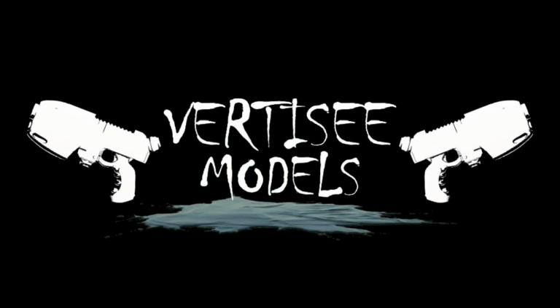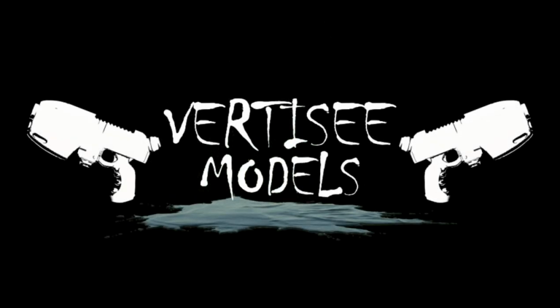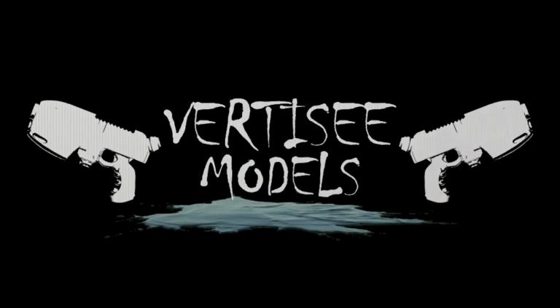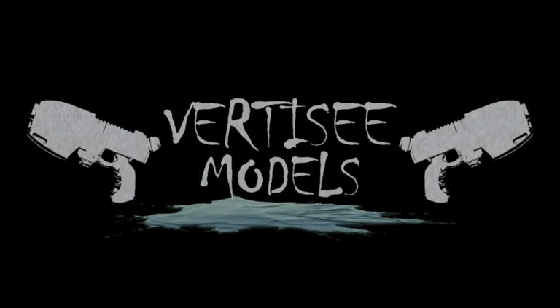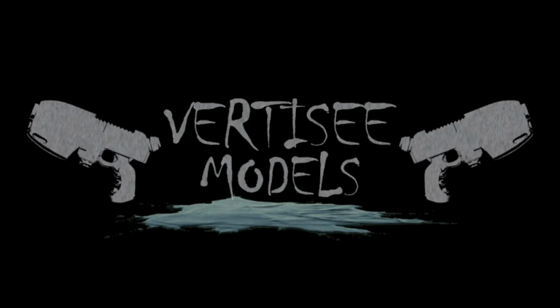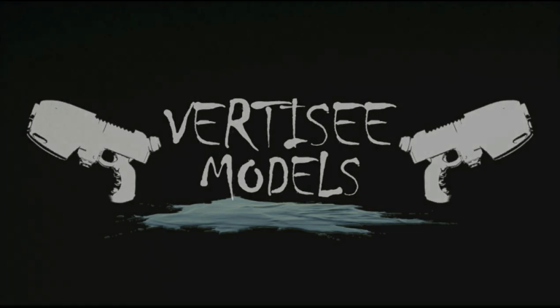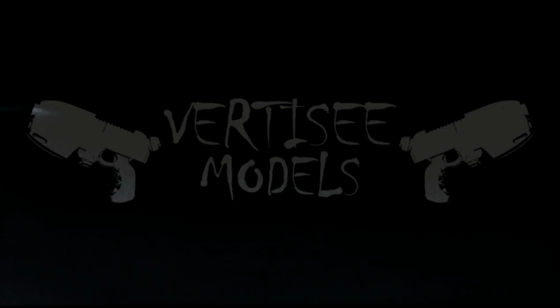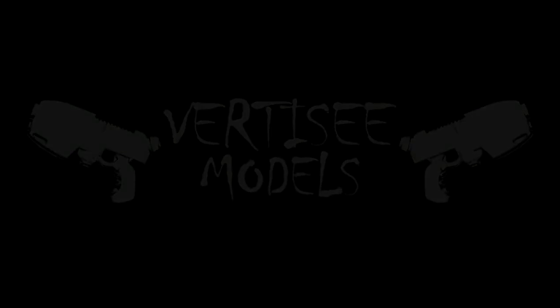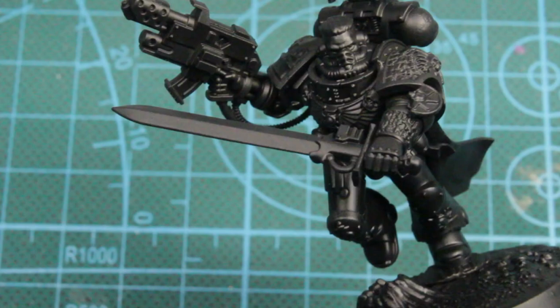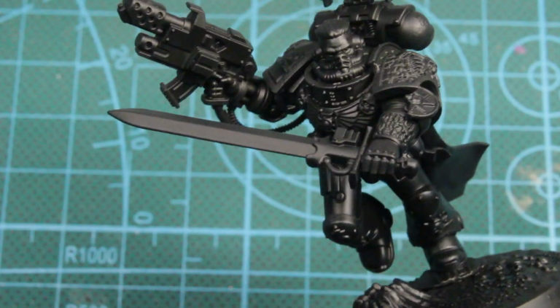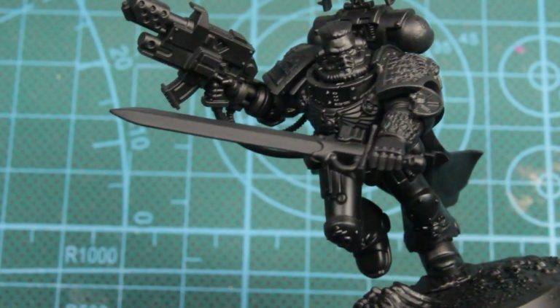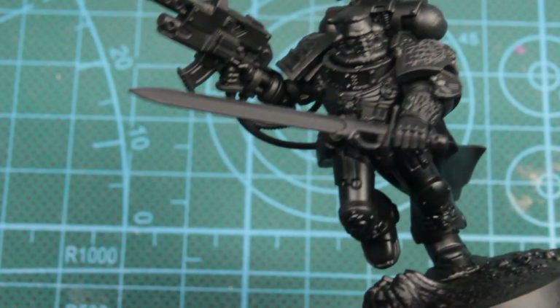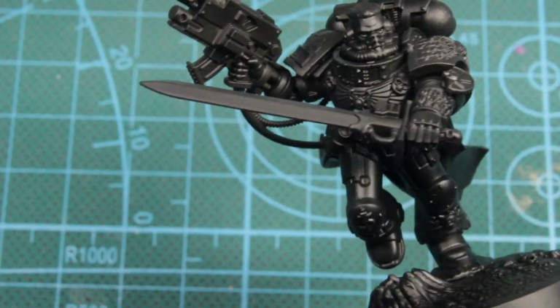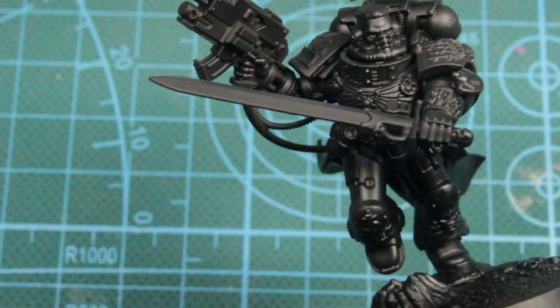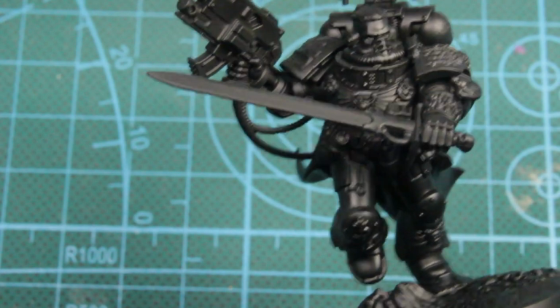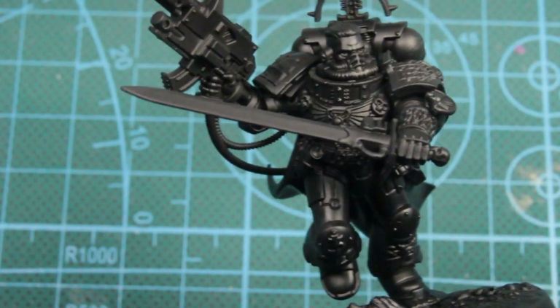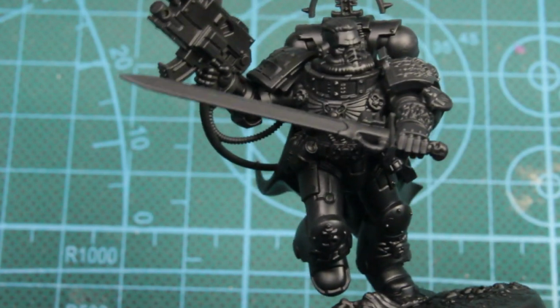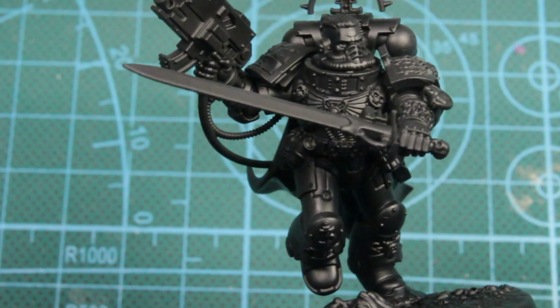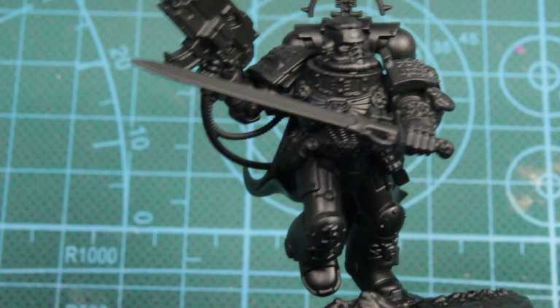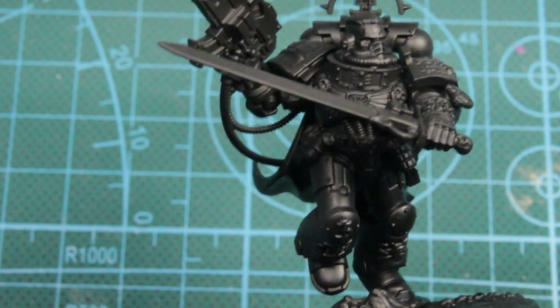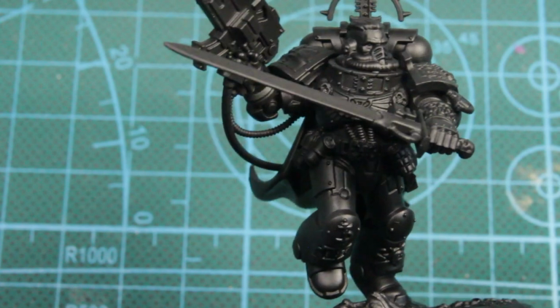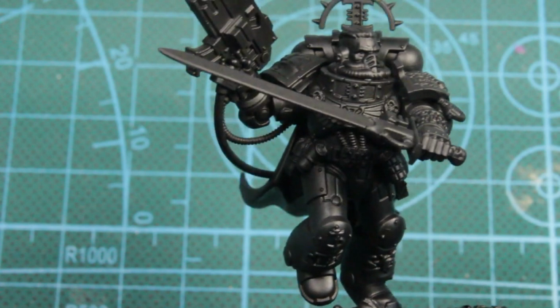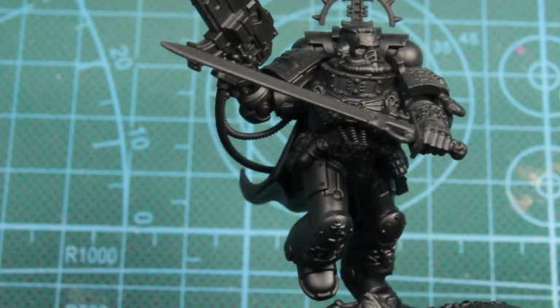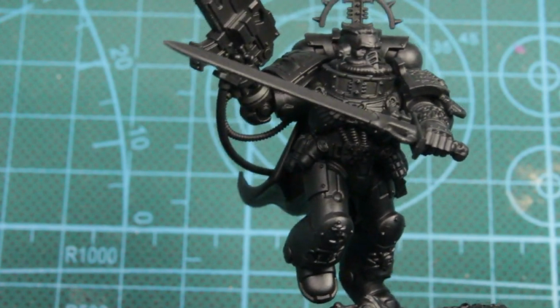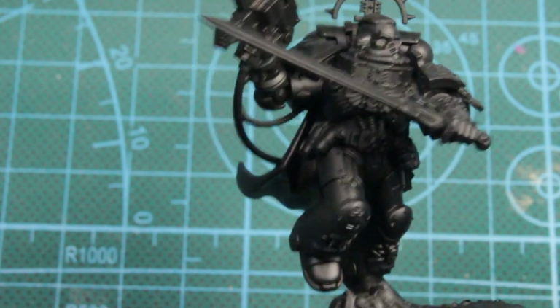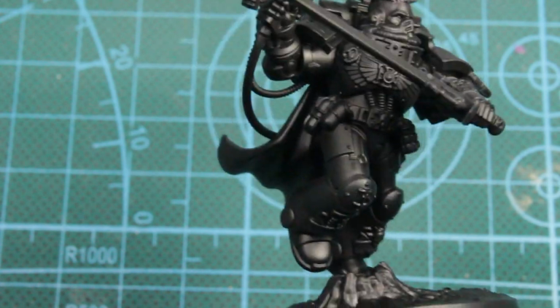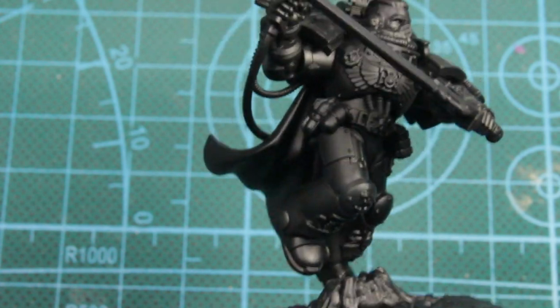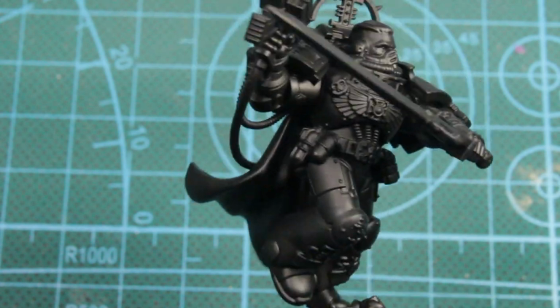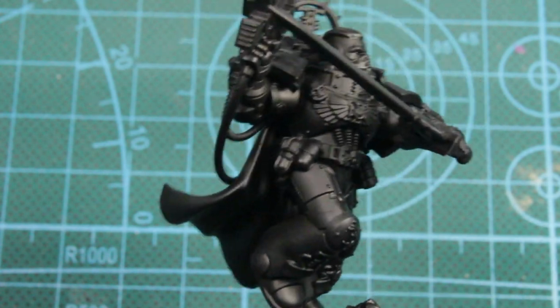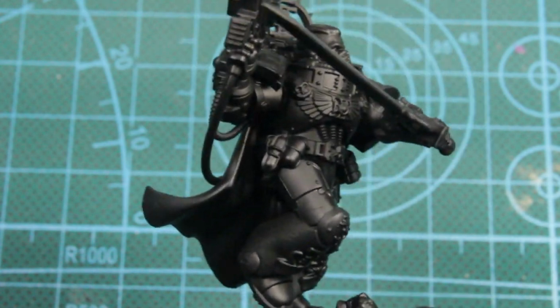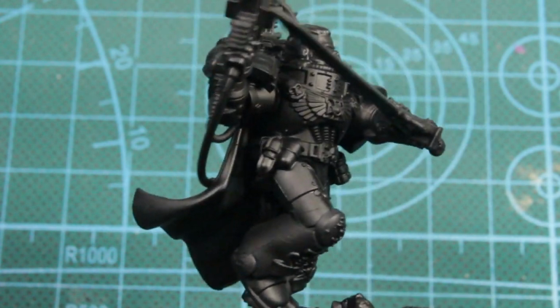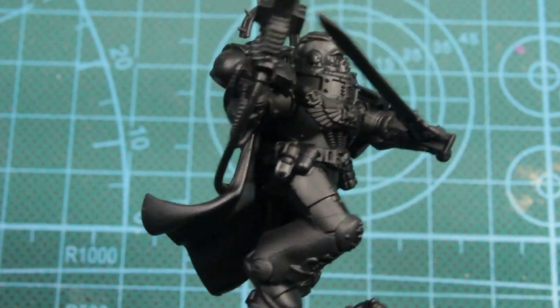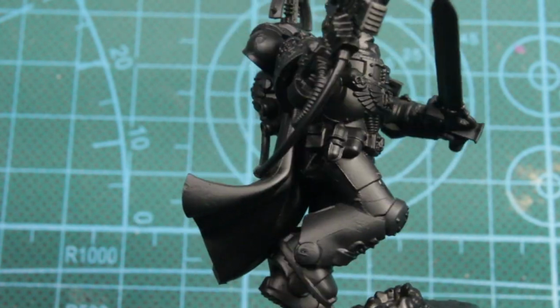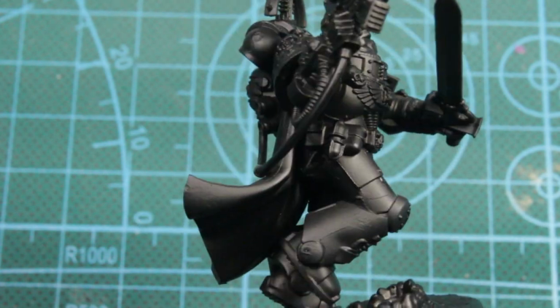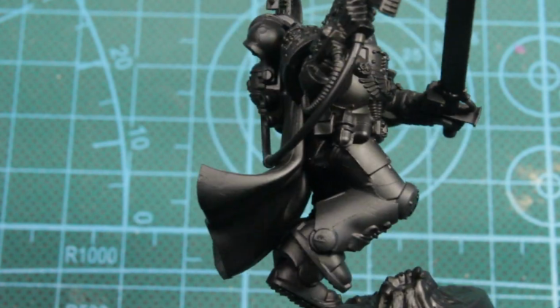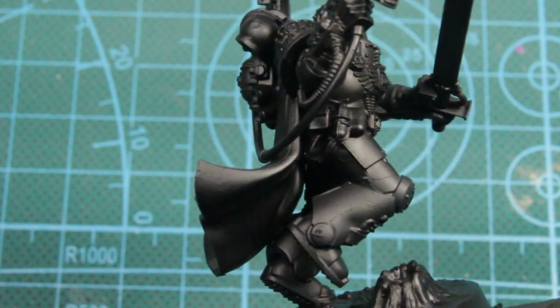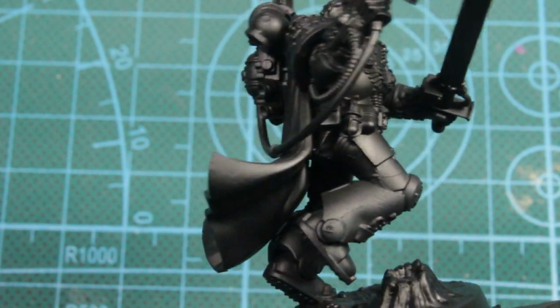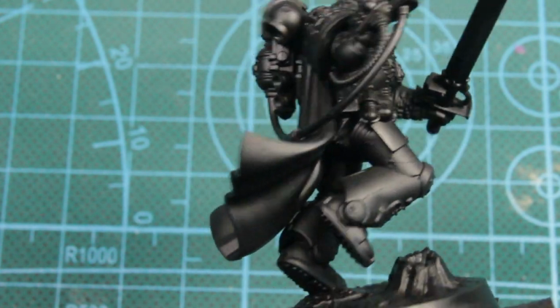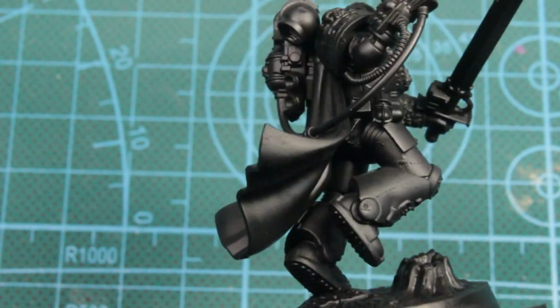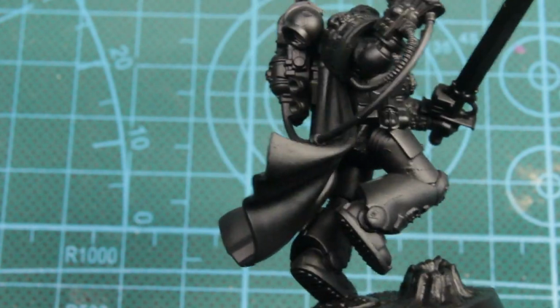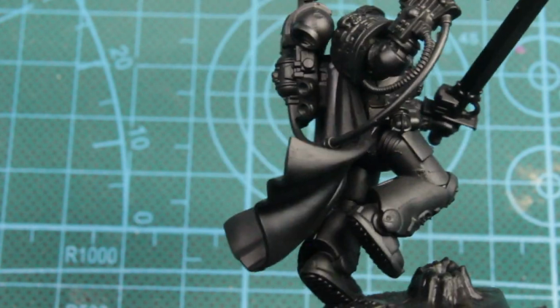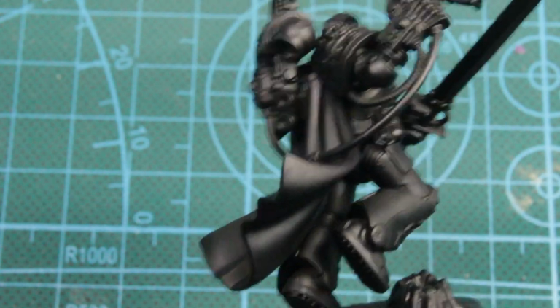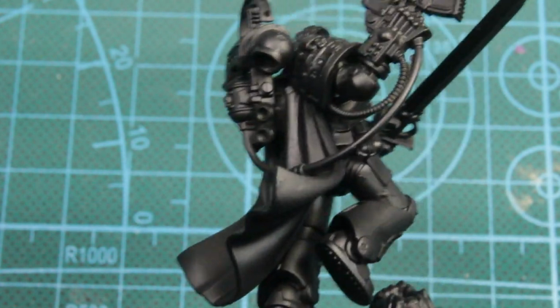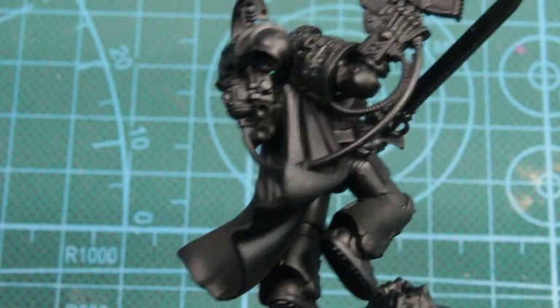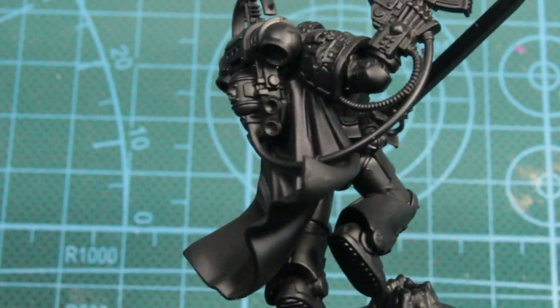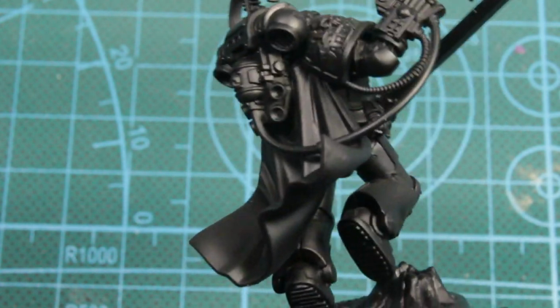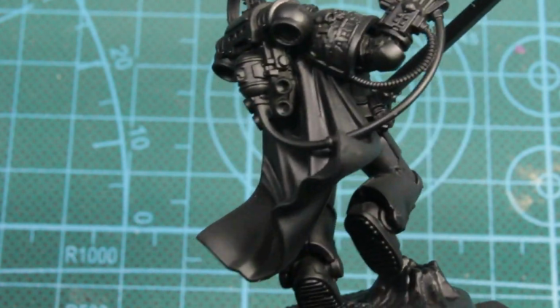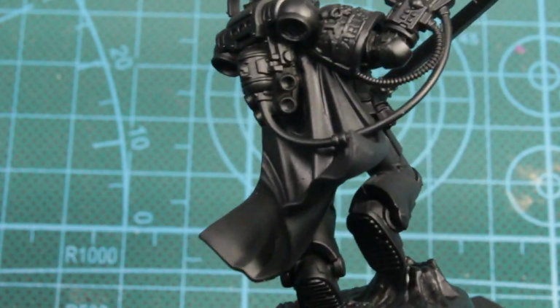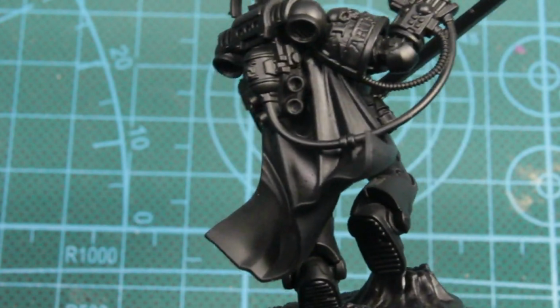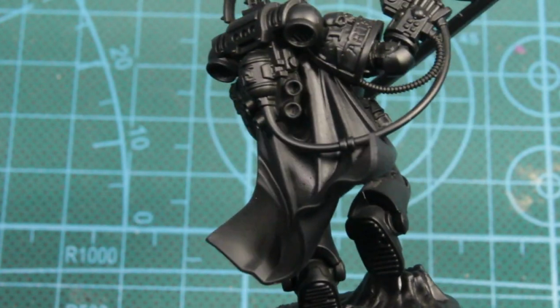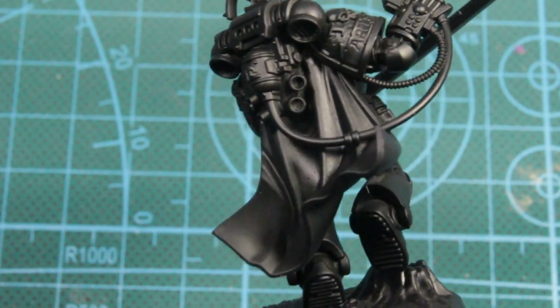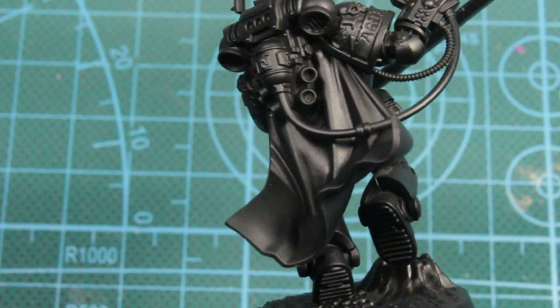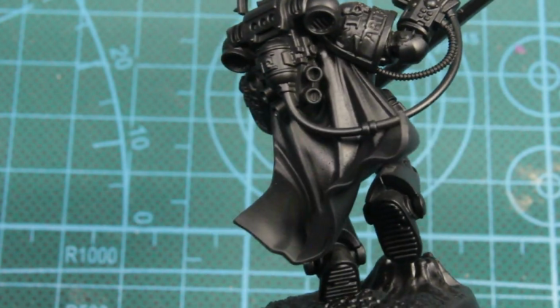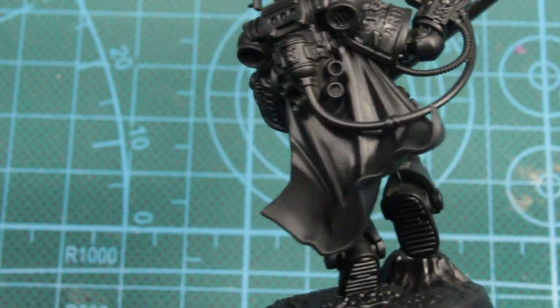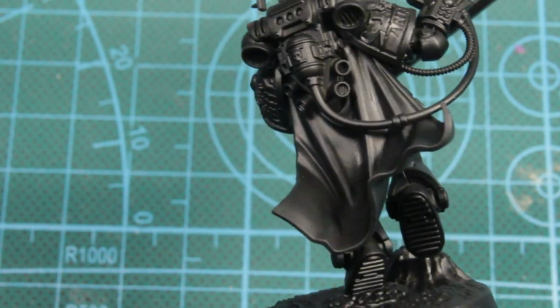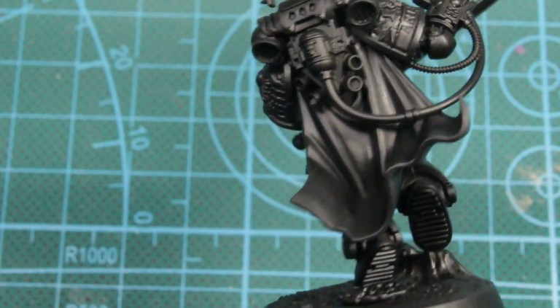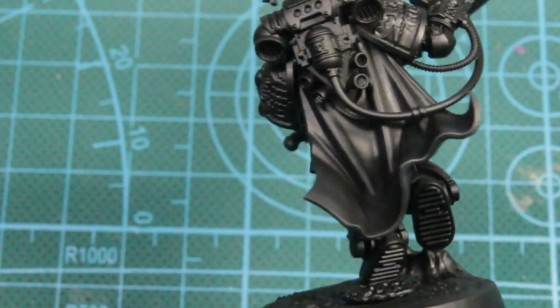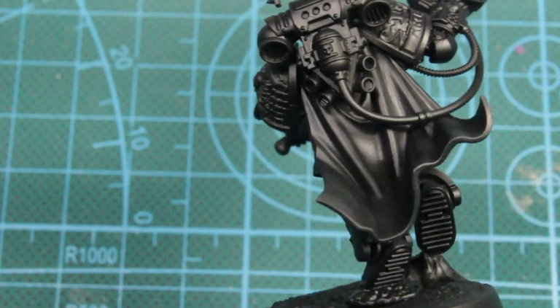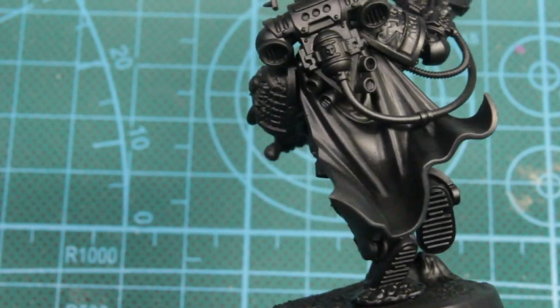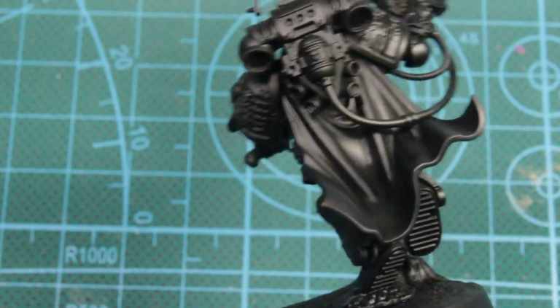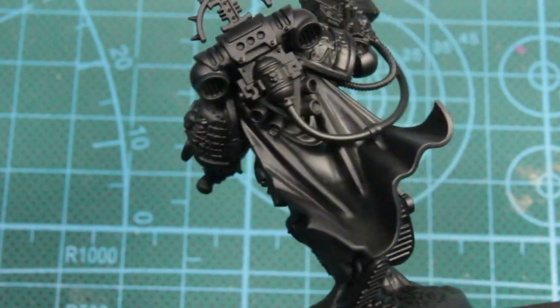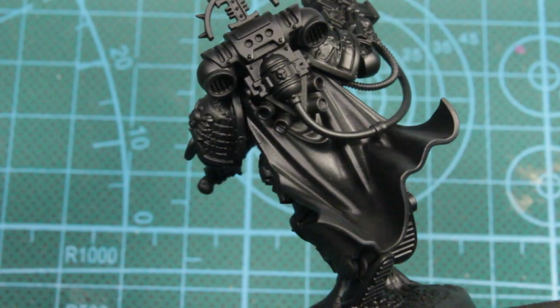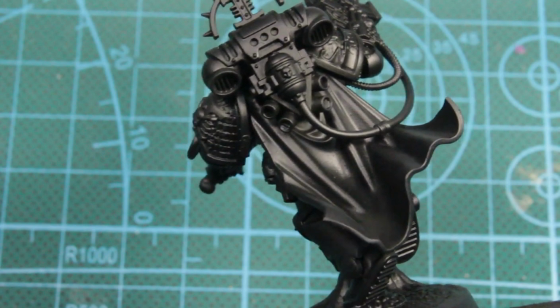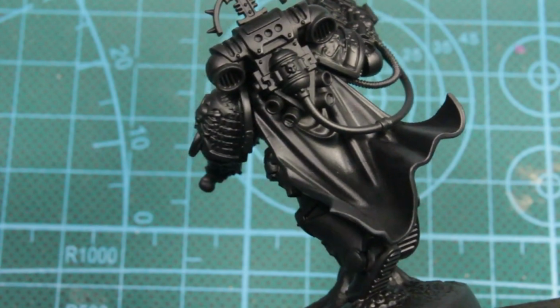Hey guys, welcome back to VertiSea Models. Today I'm going to be painting Watch Captain Artemis. It'll be a quick and simple scheme.